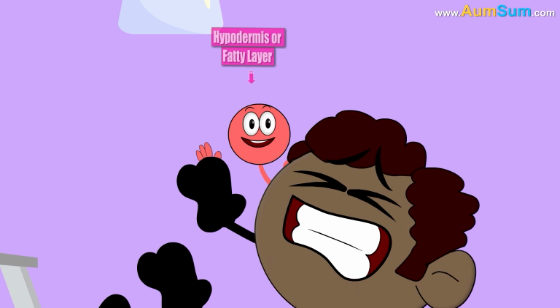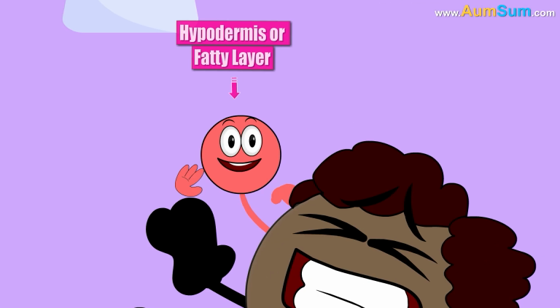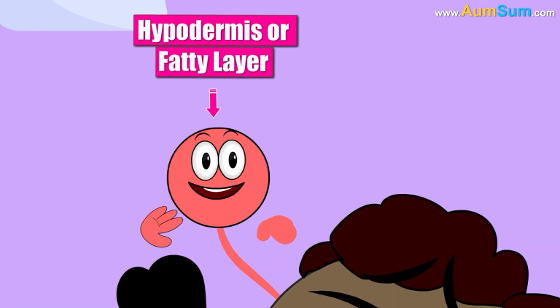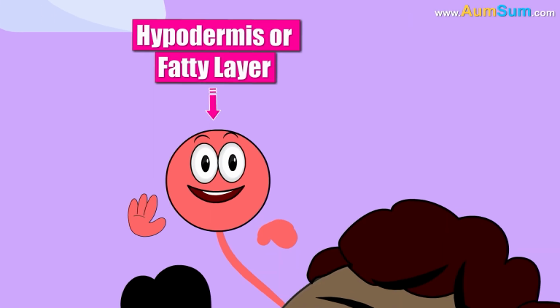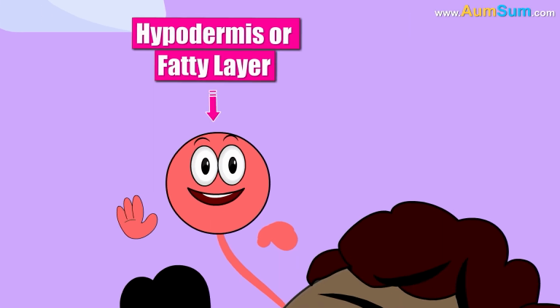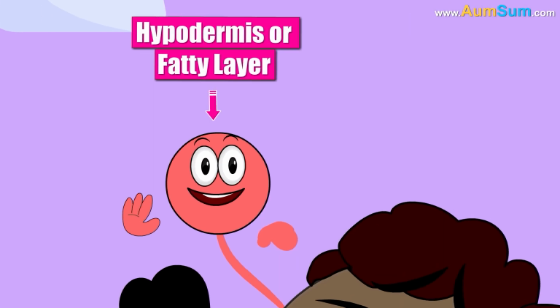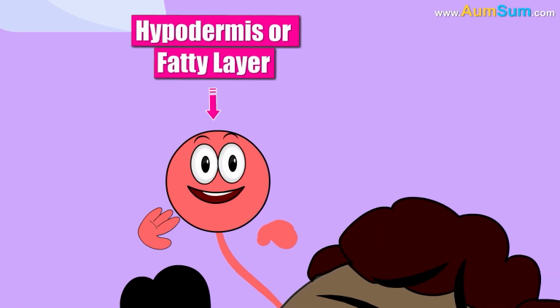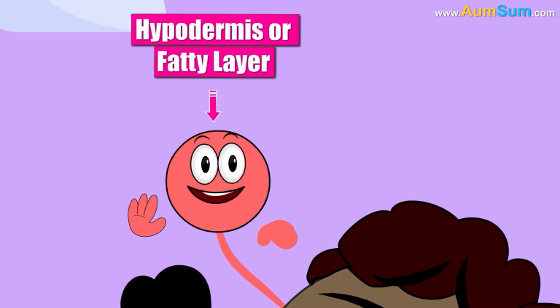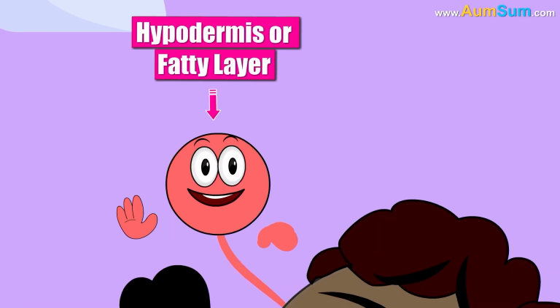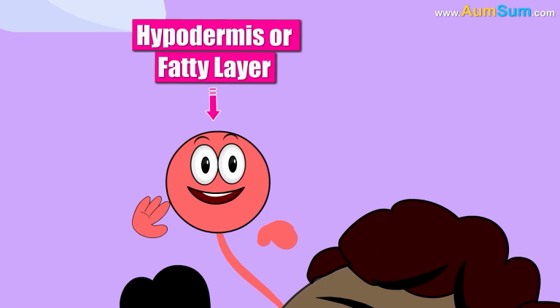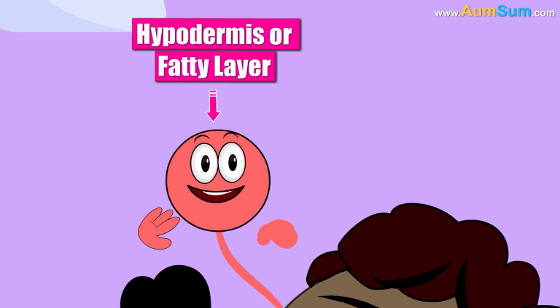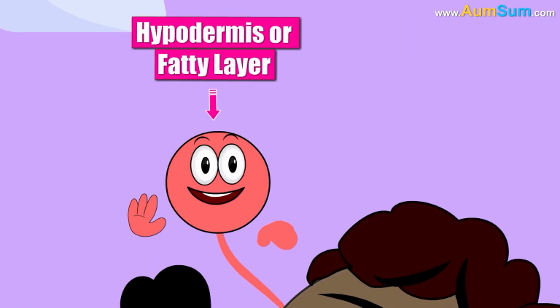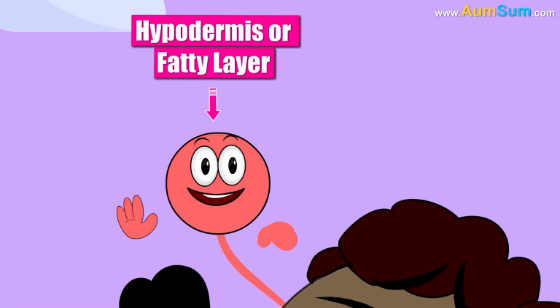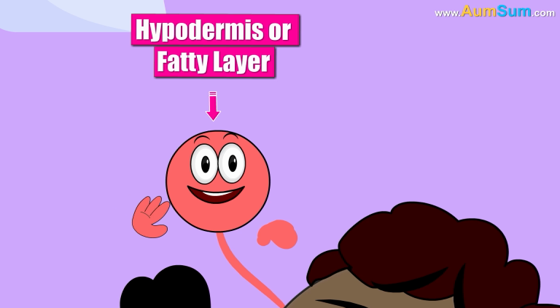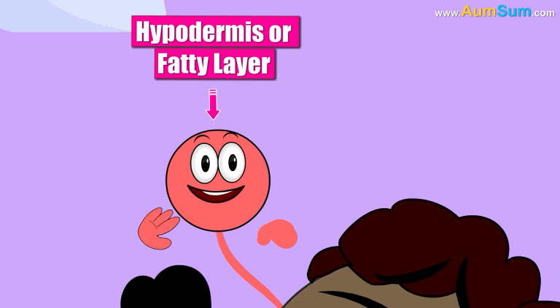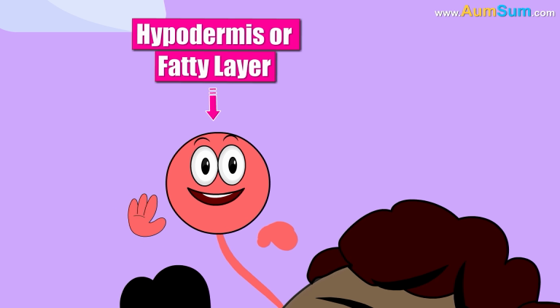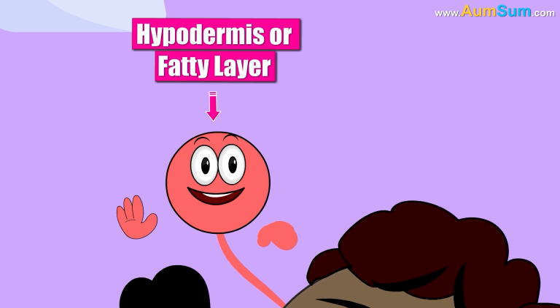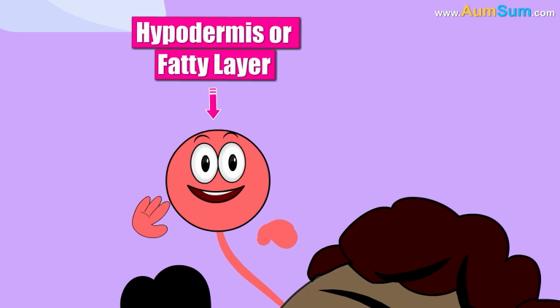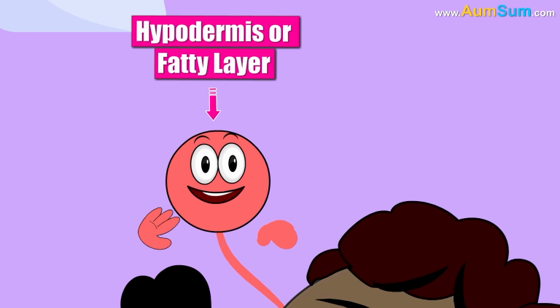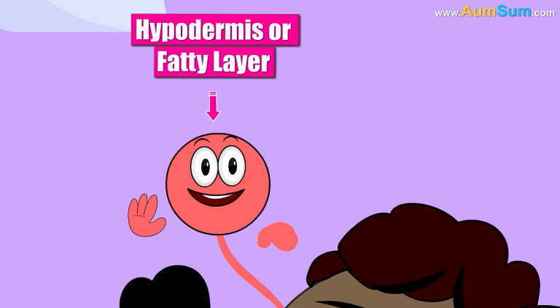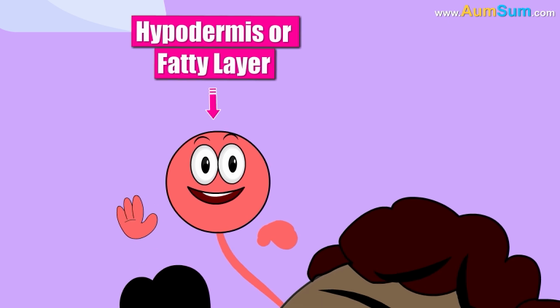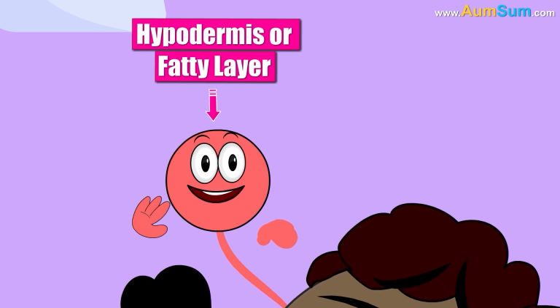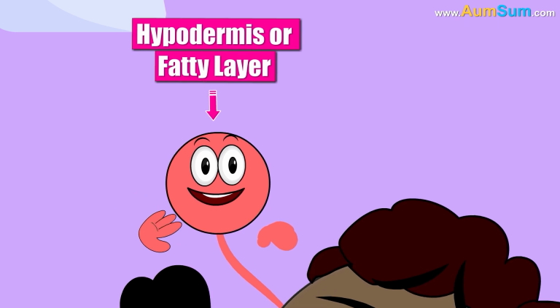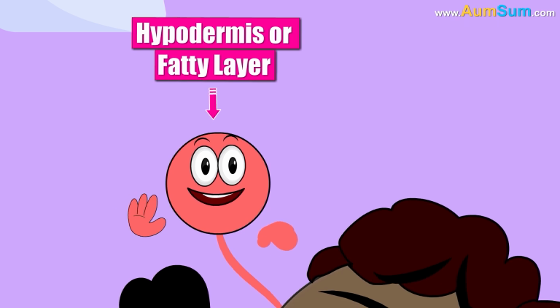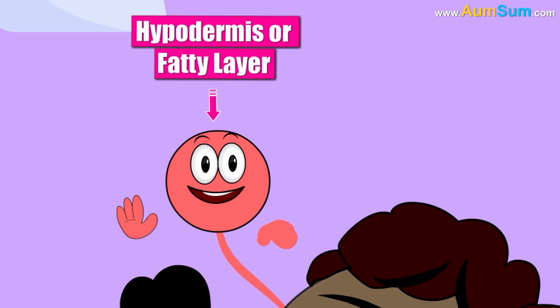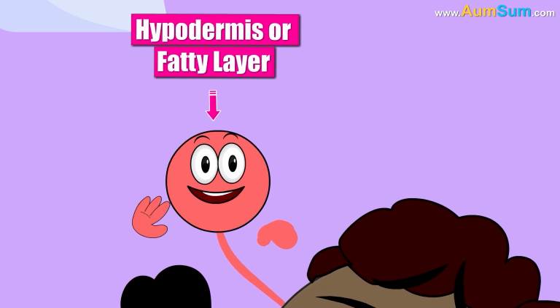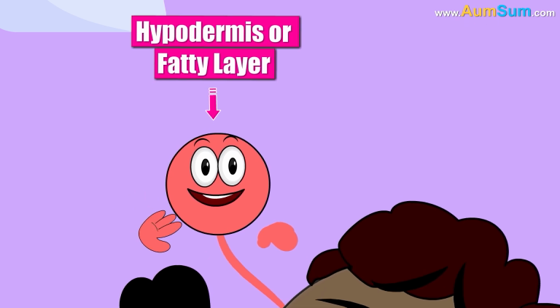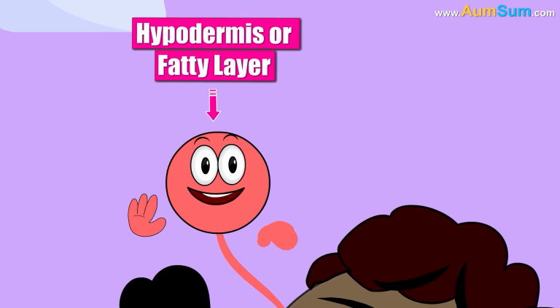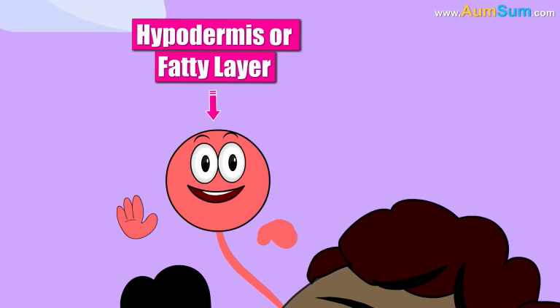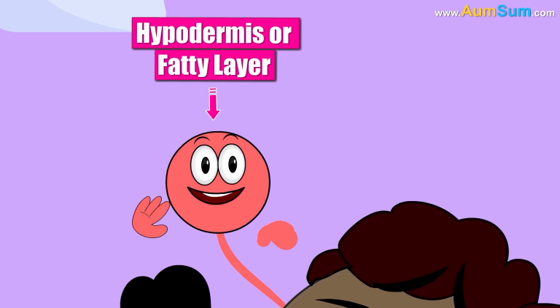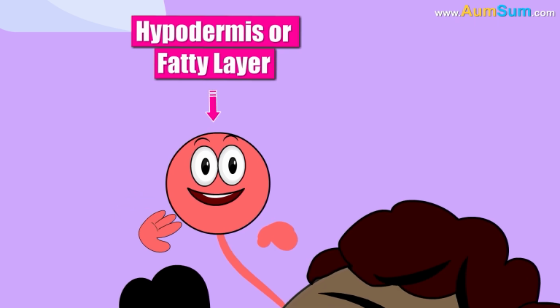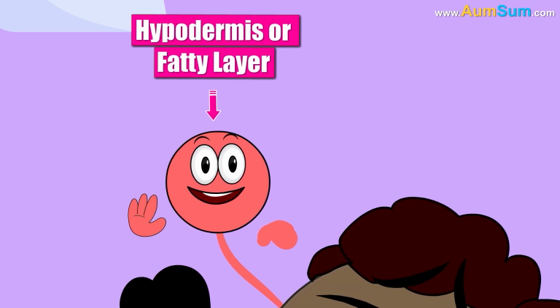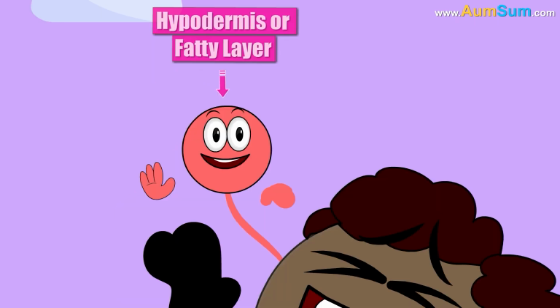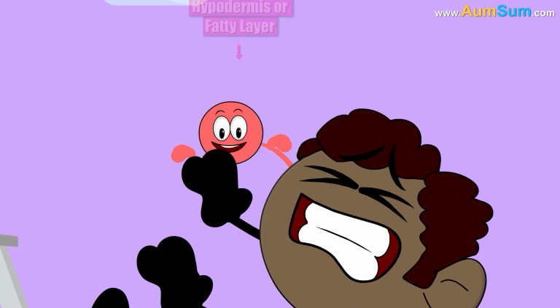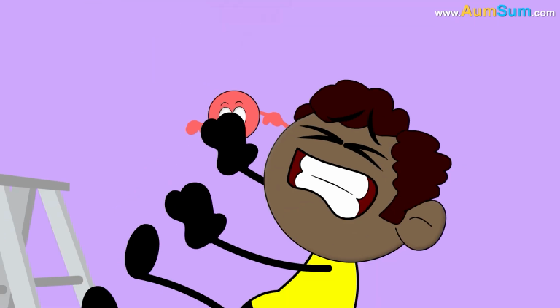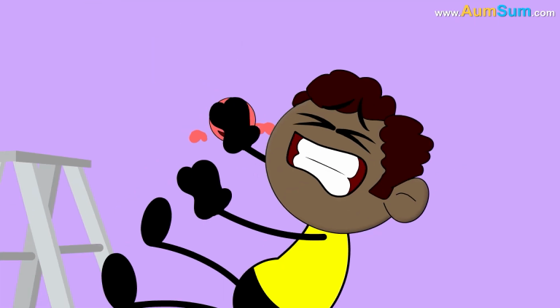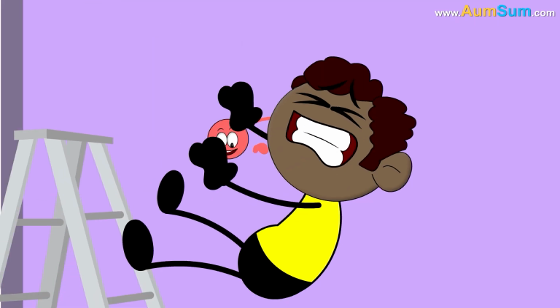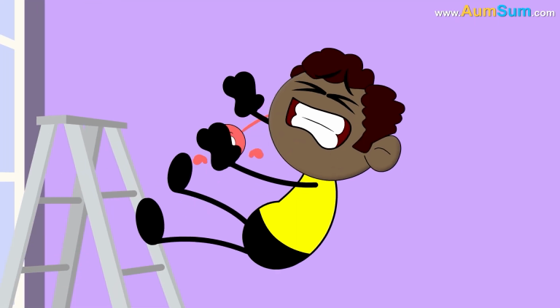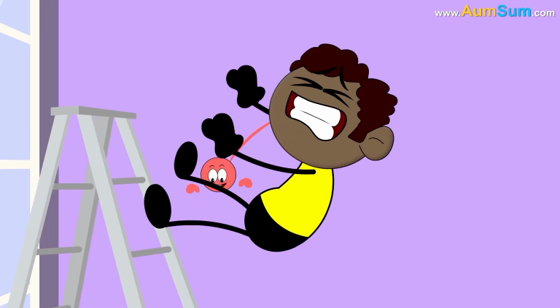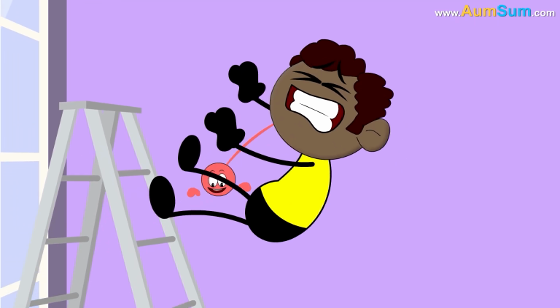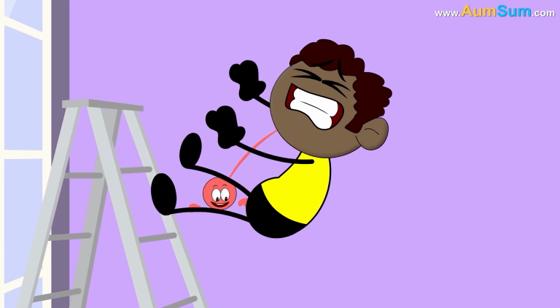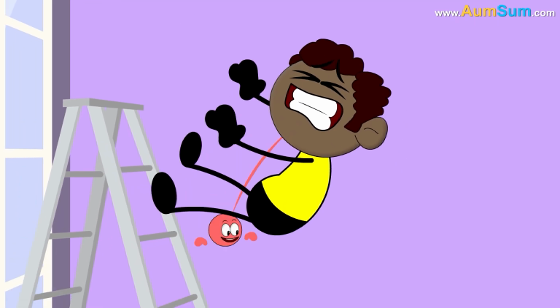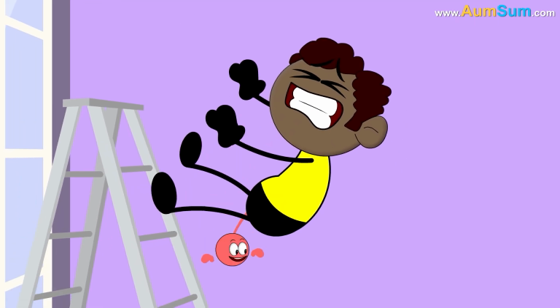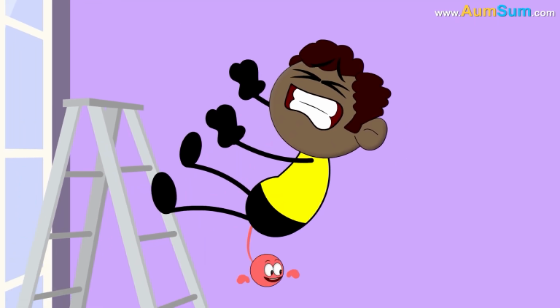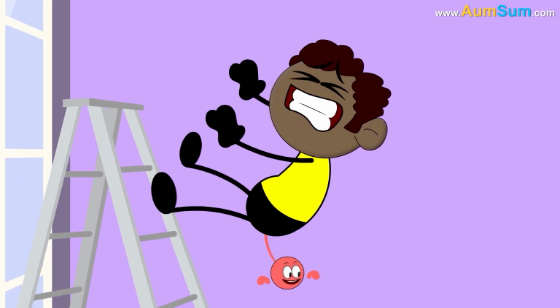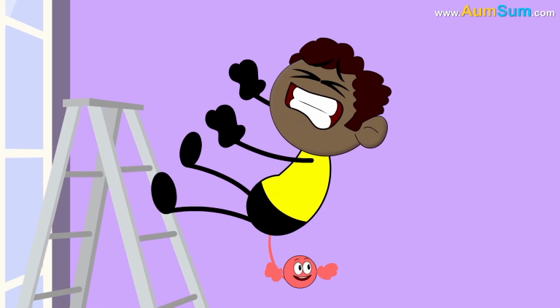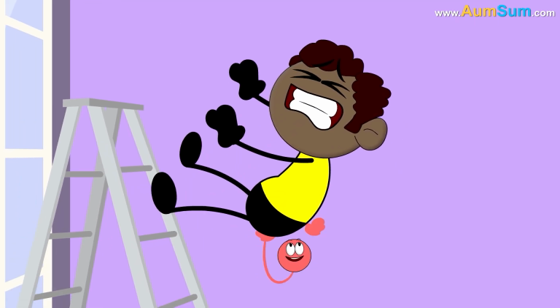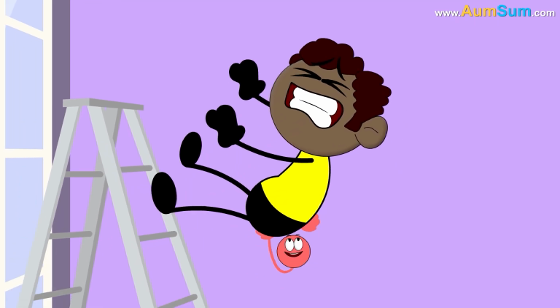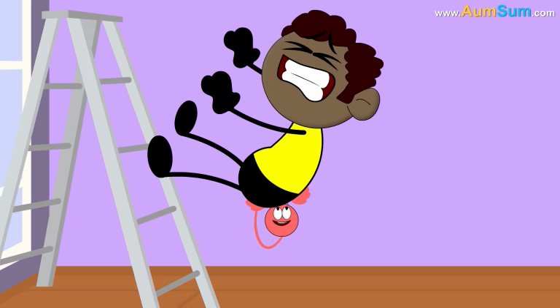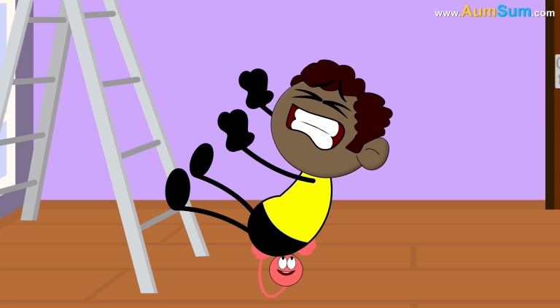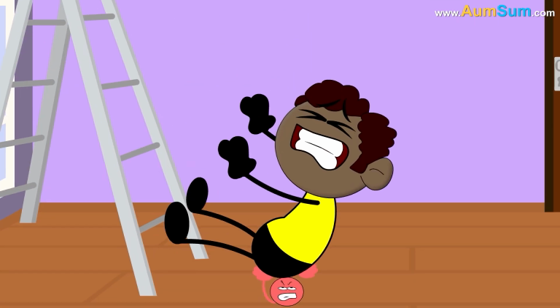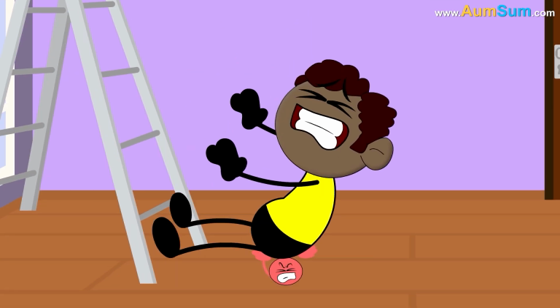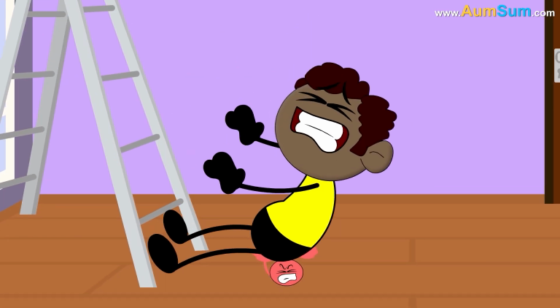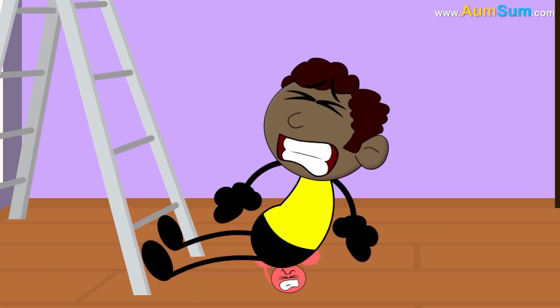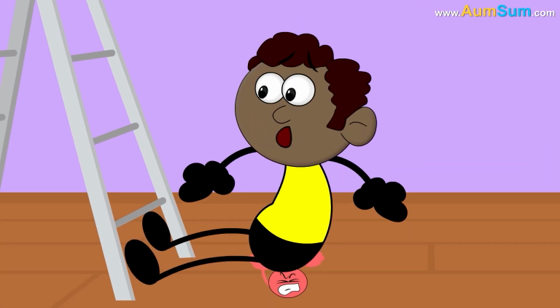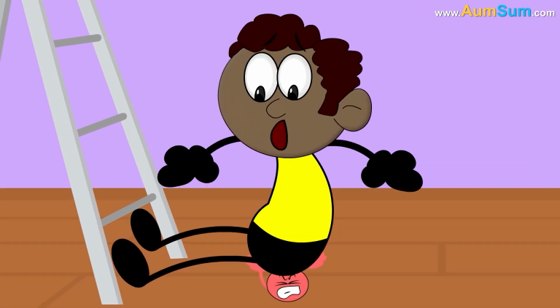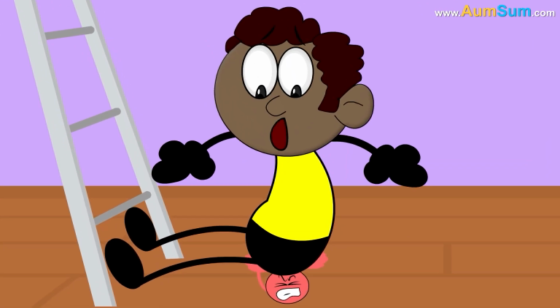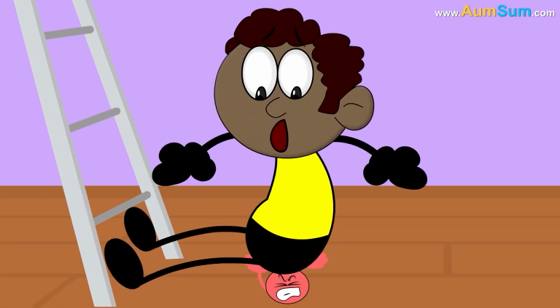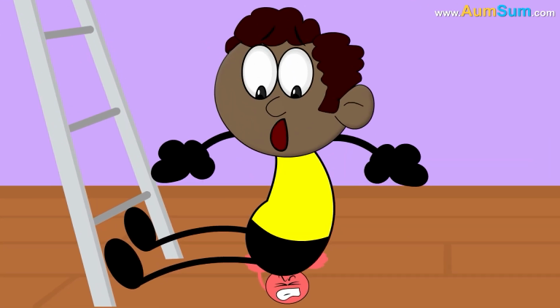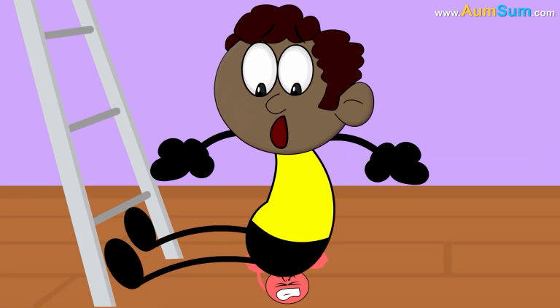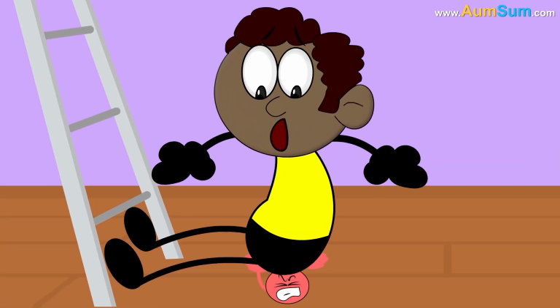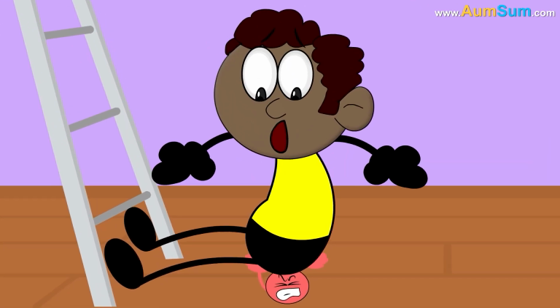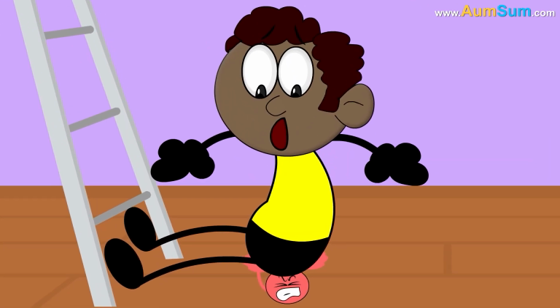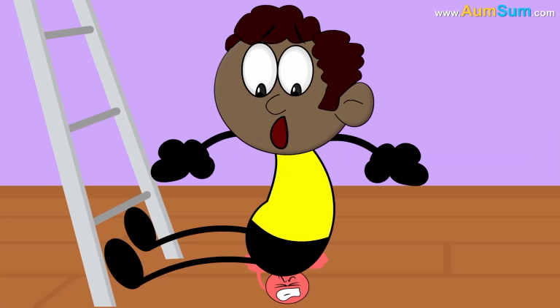The hypodermis, or fatty layer, is the bottom-most layer. It protects our bones and muscles from injuries during a fall.